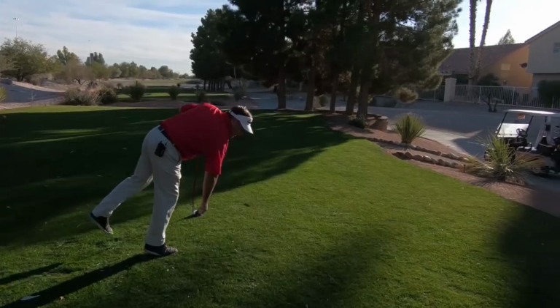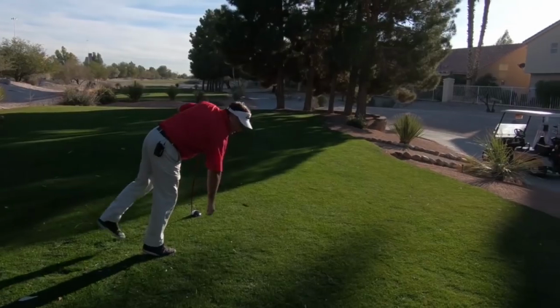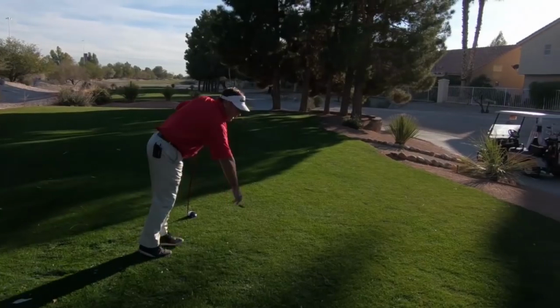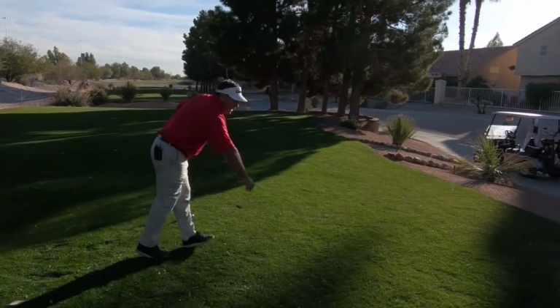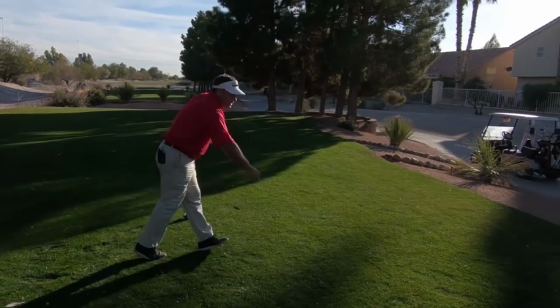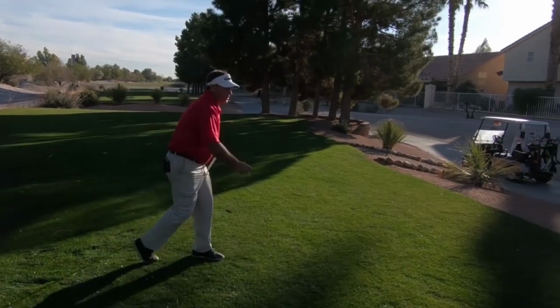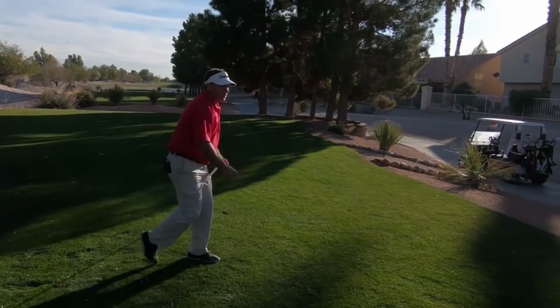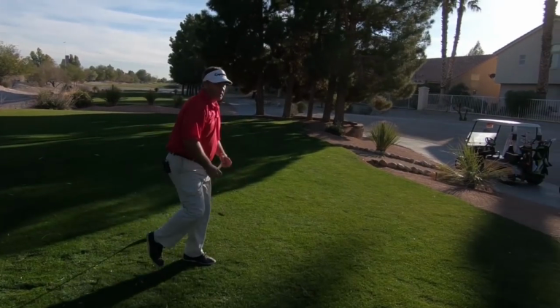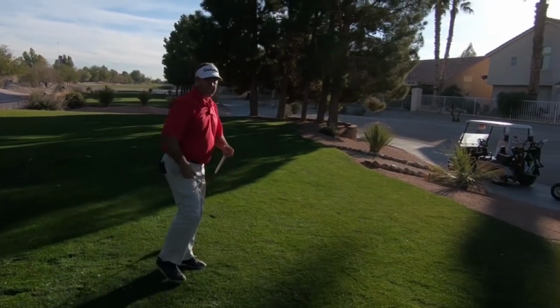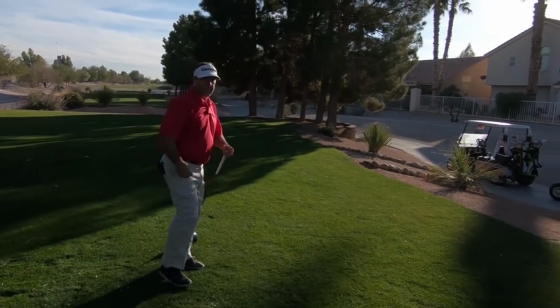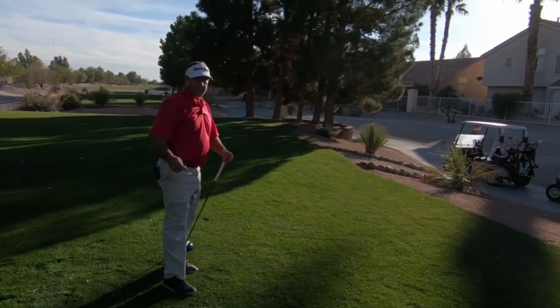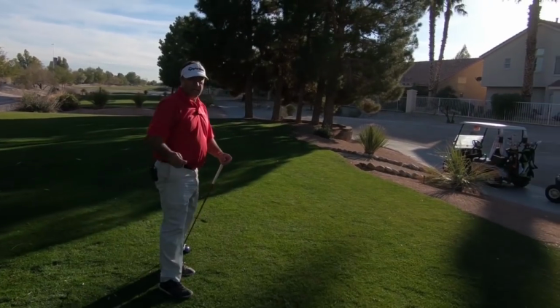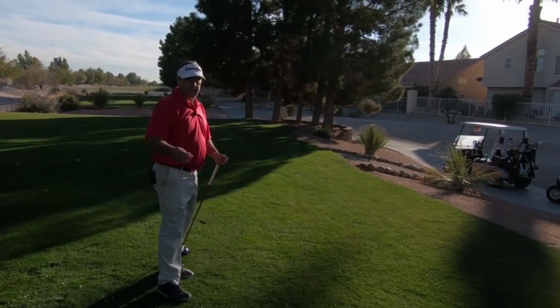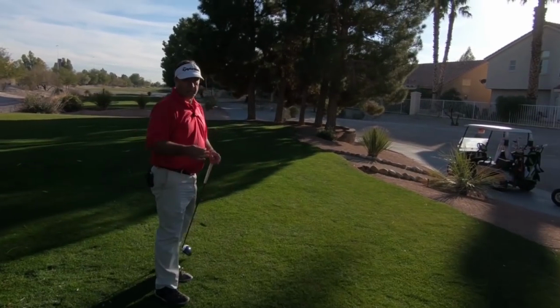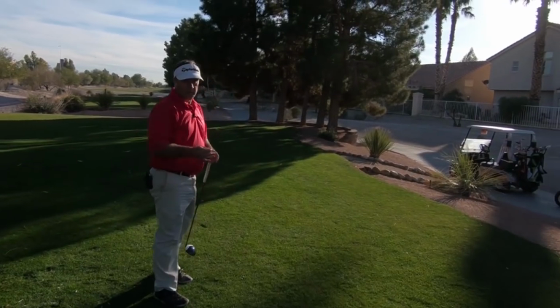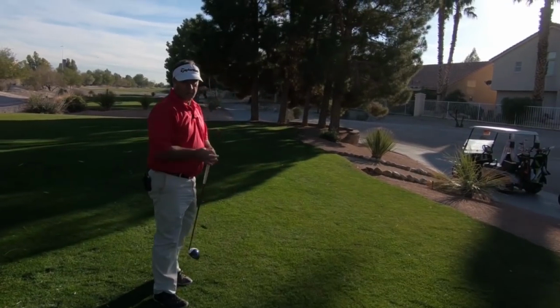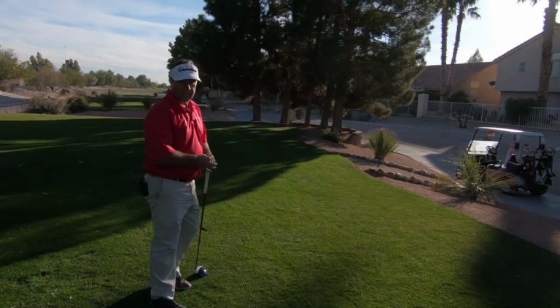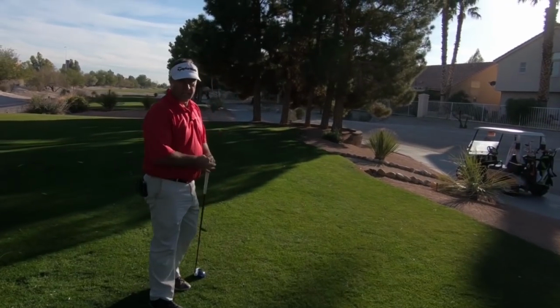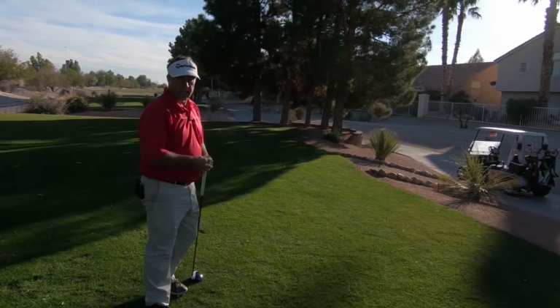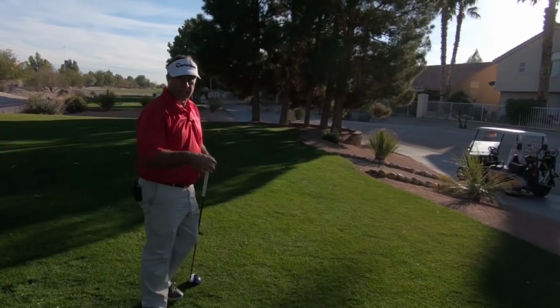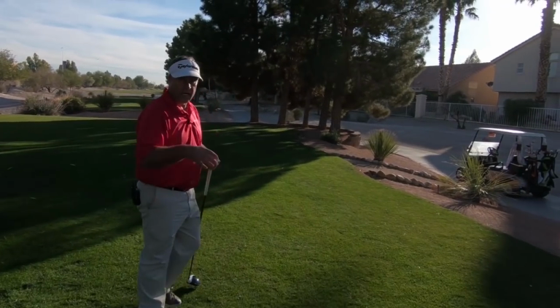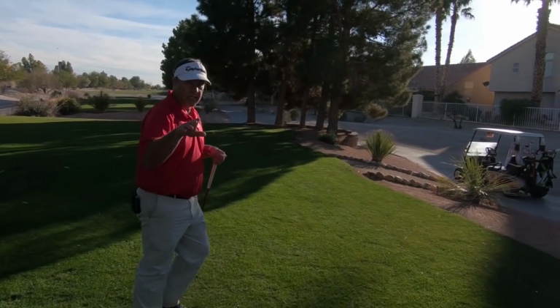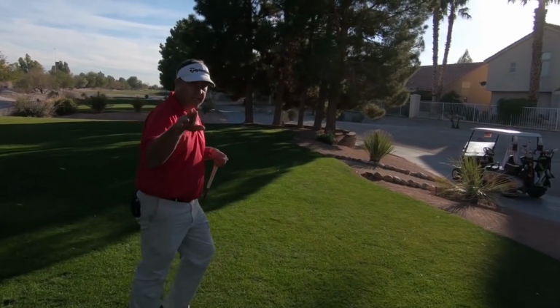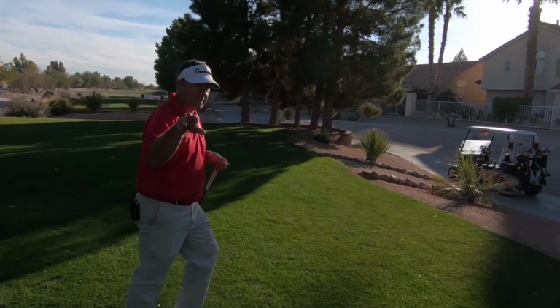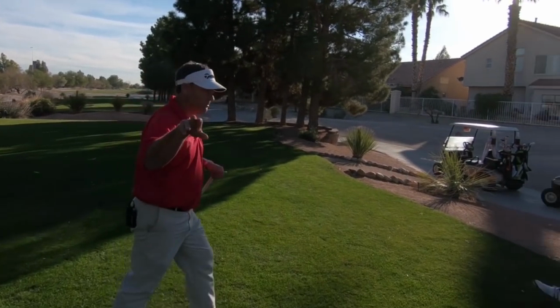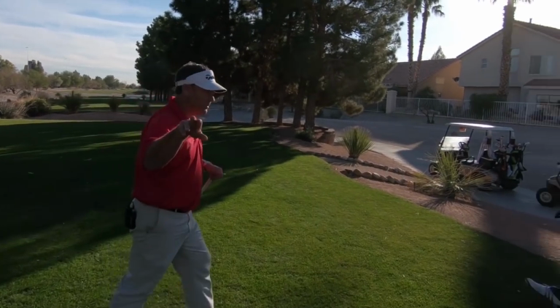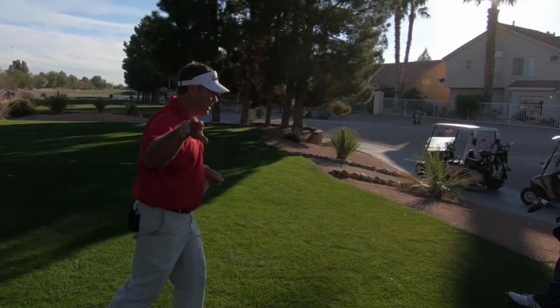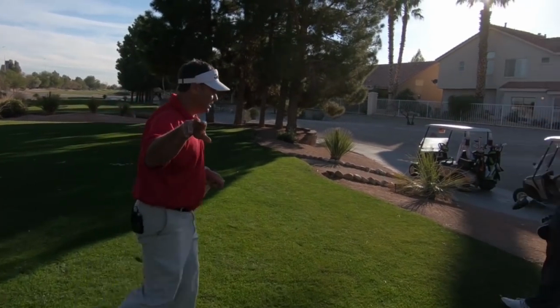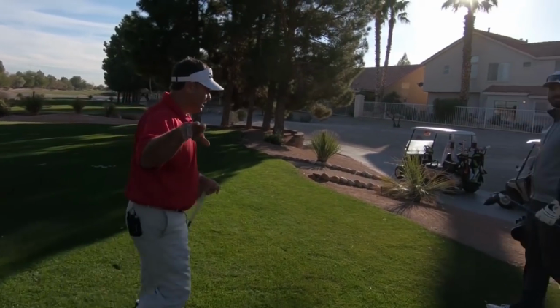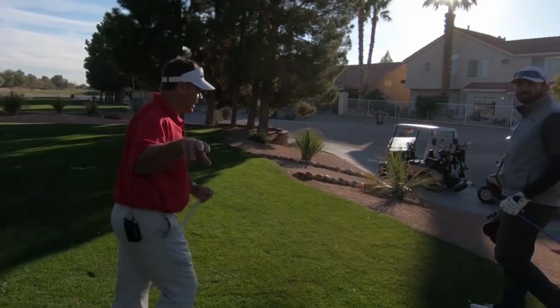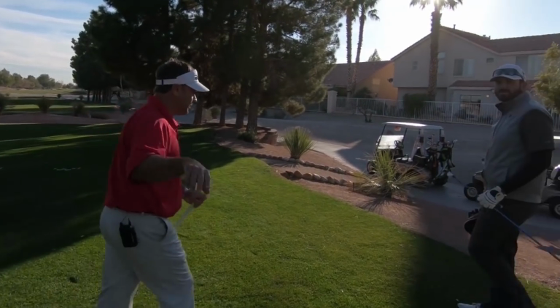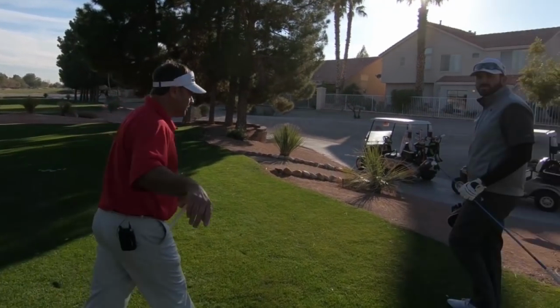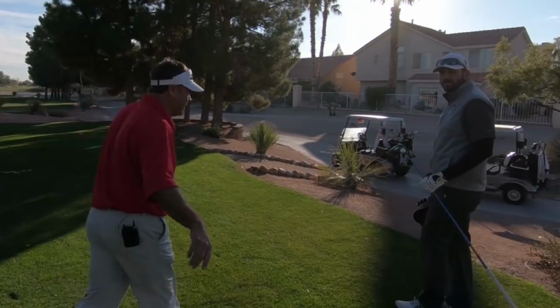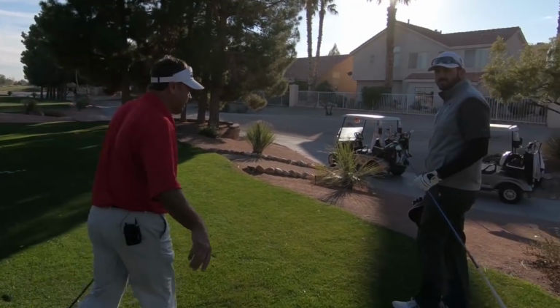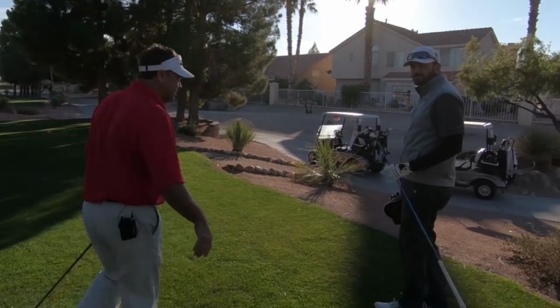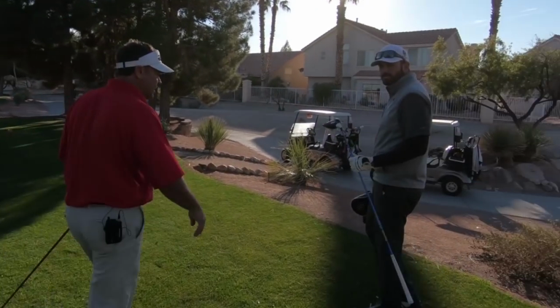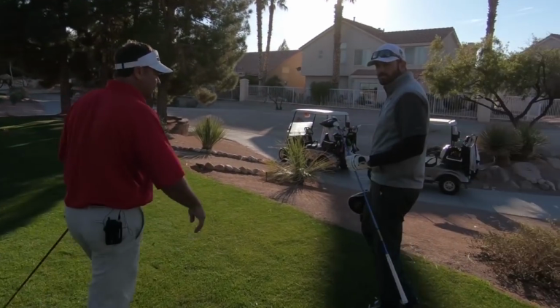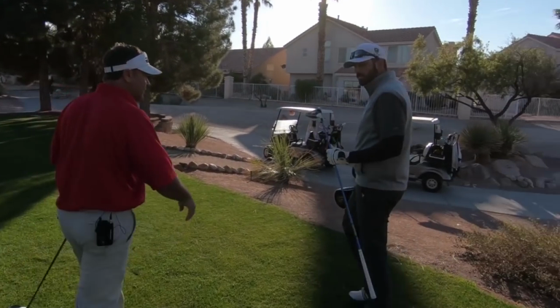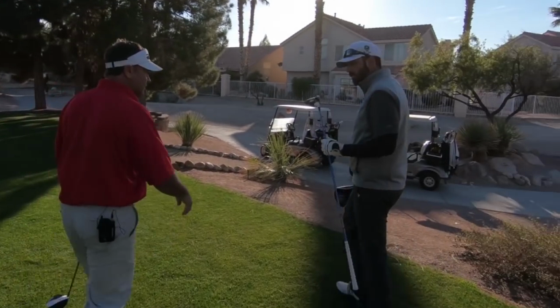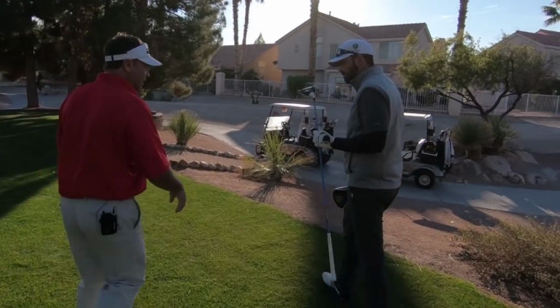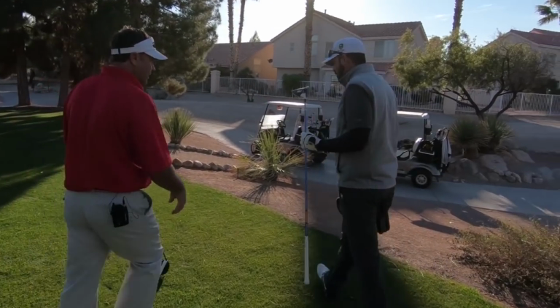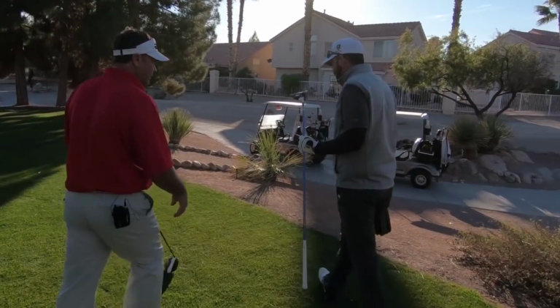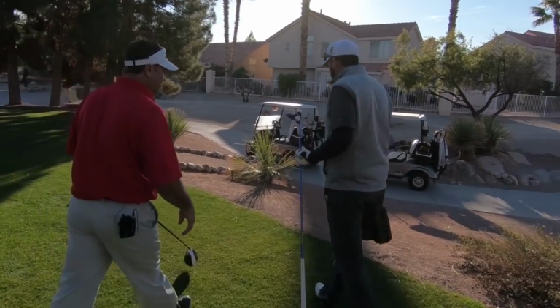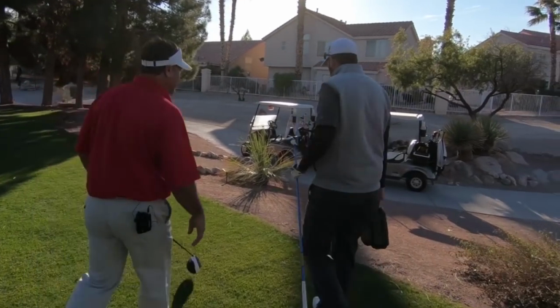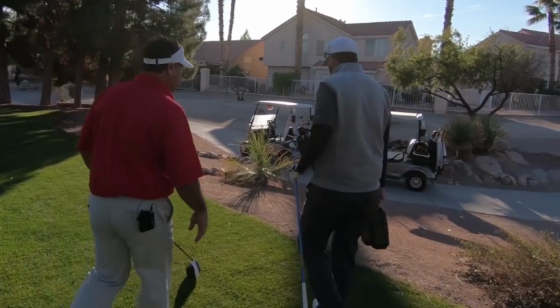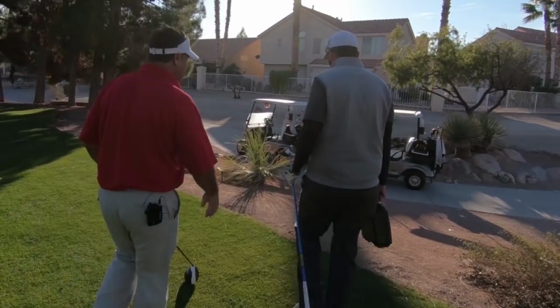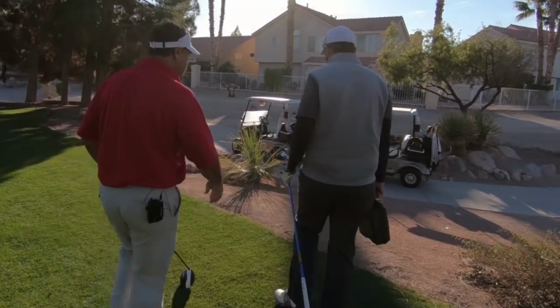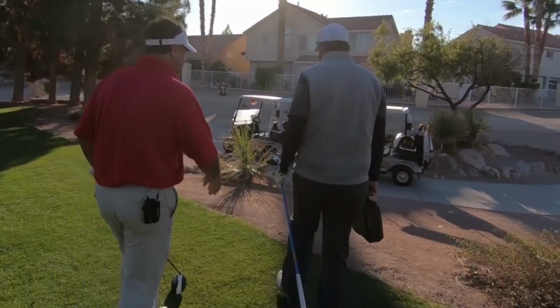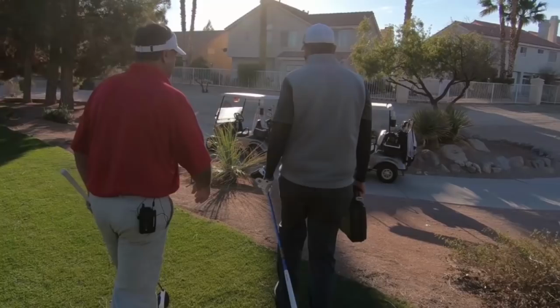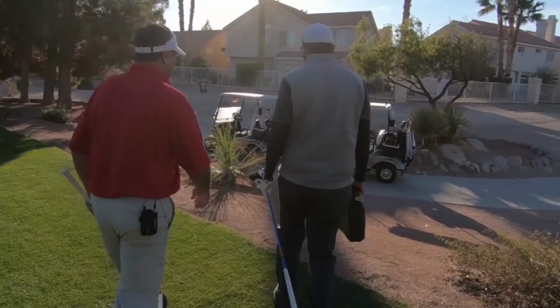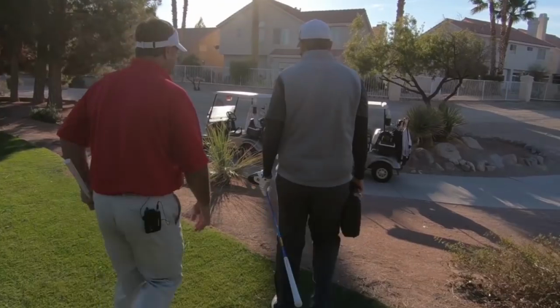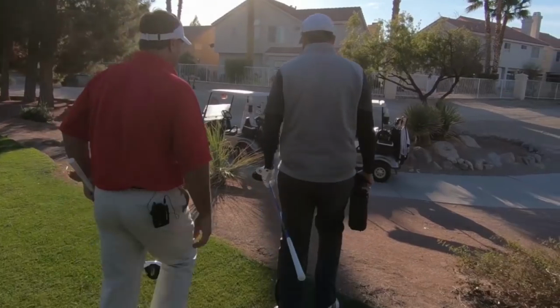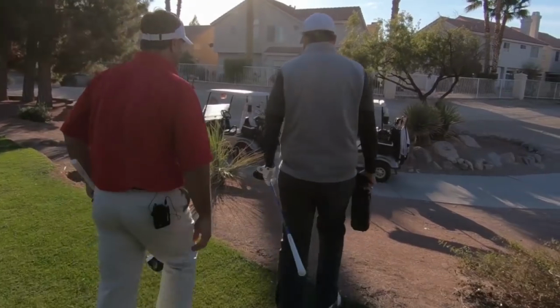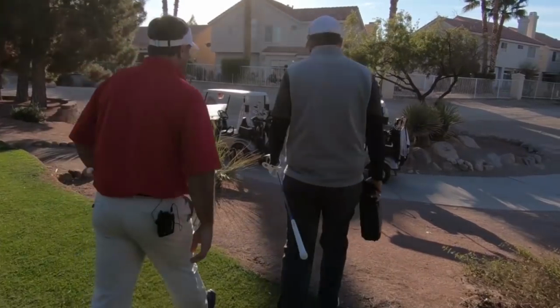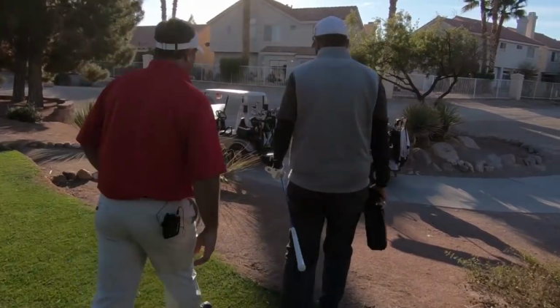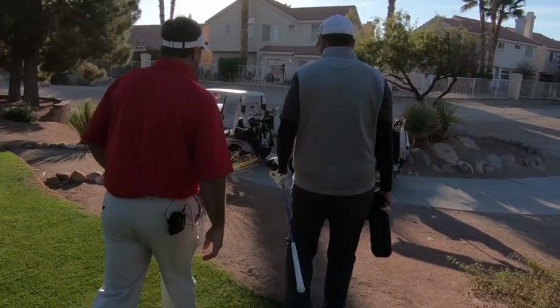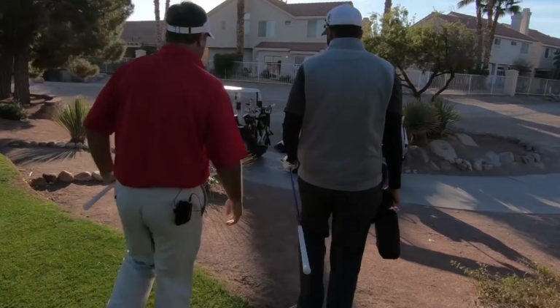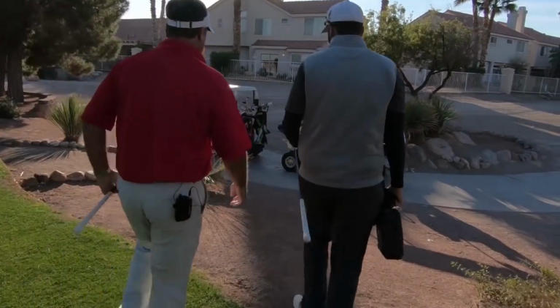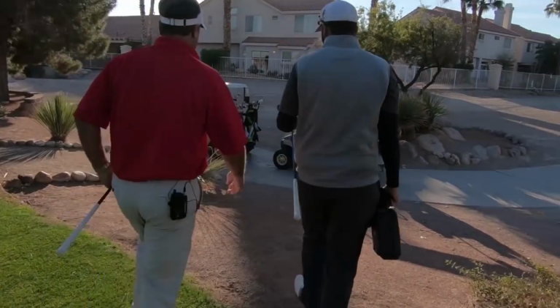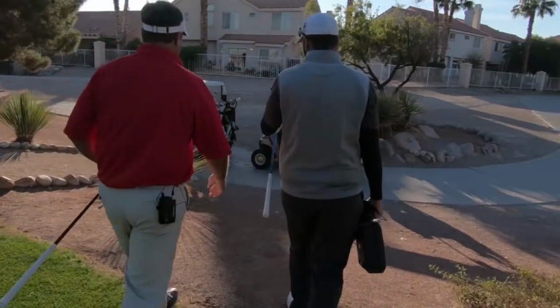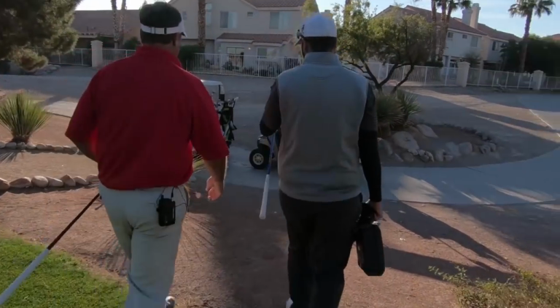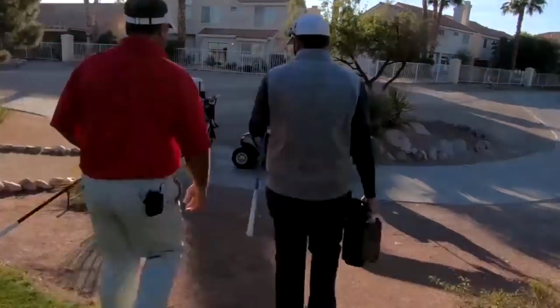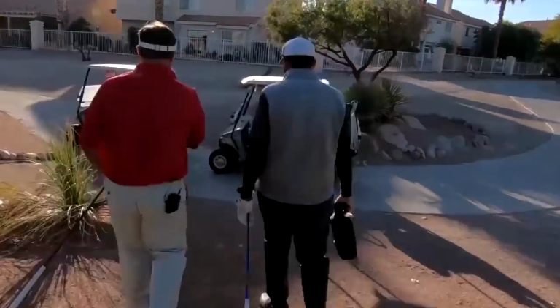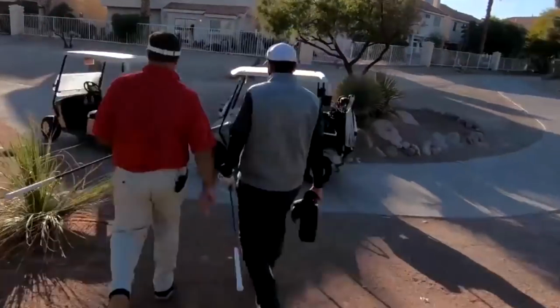All right, so we're going to keep the camera rolling here. Our cameraman Steve is going to keep filming us. We're going to head up there.